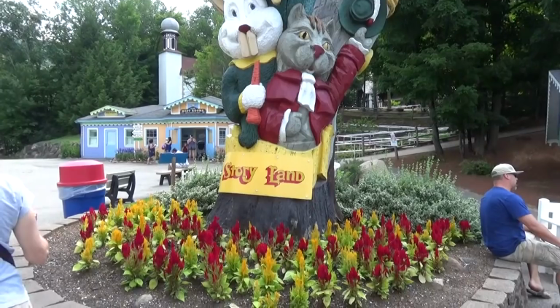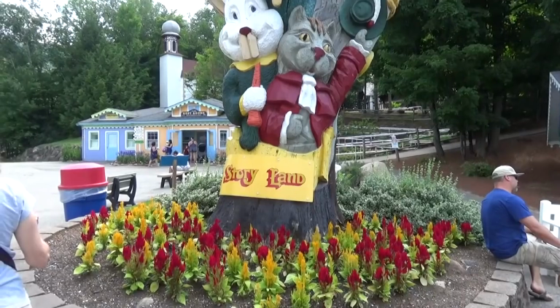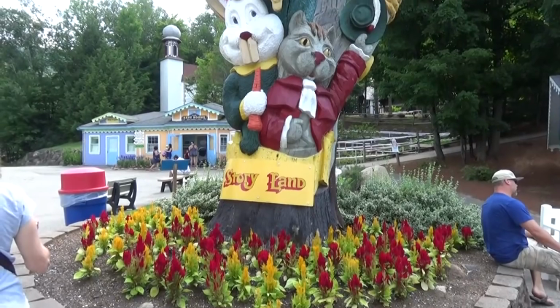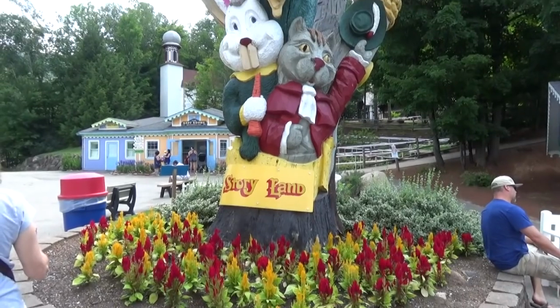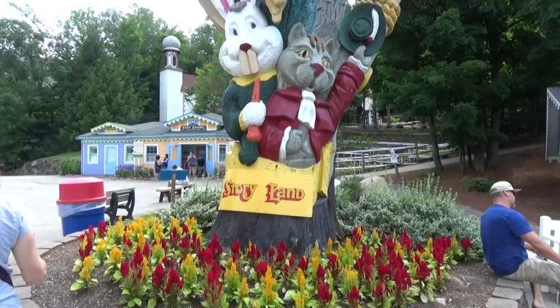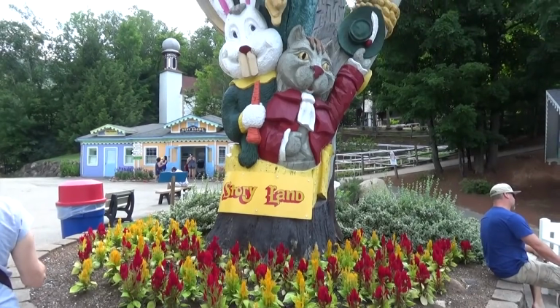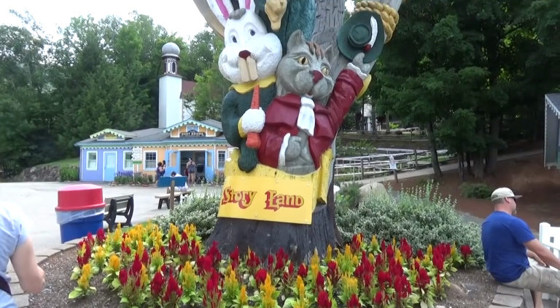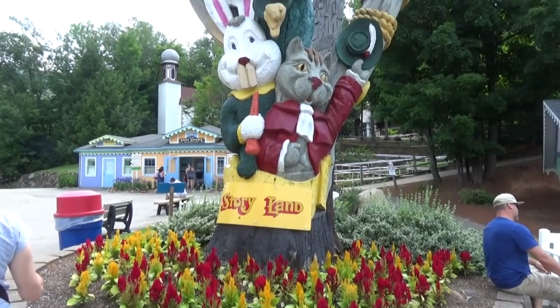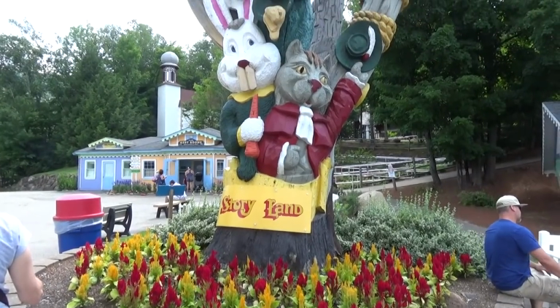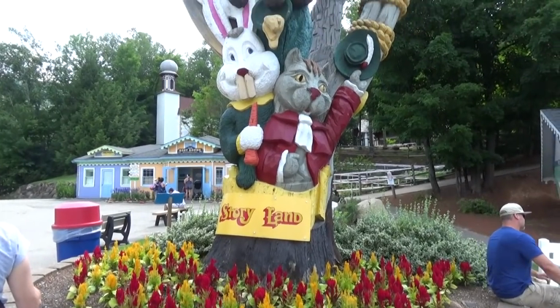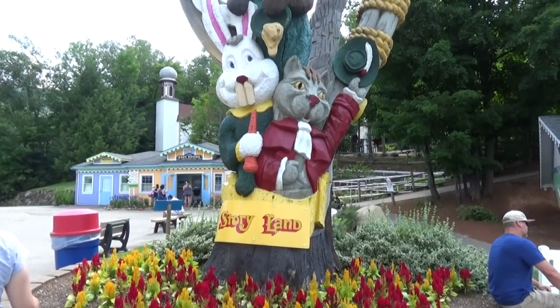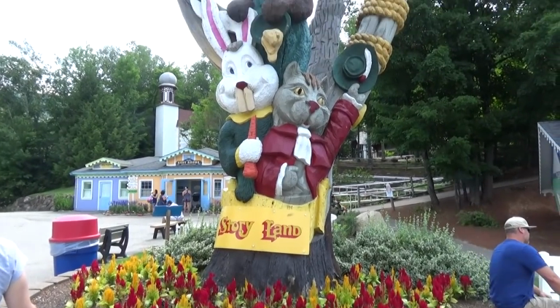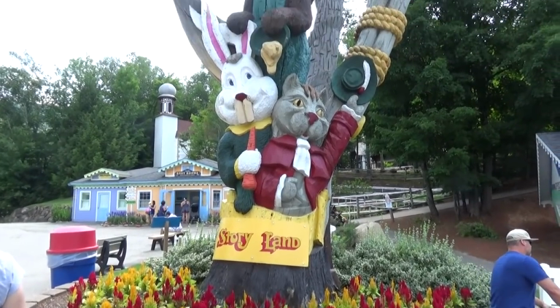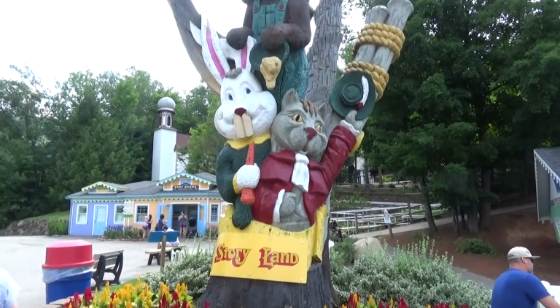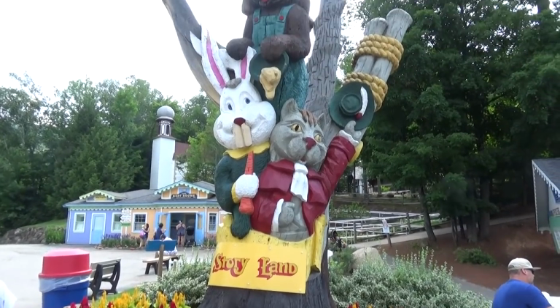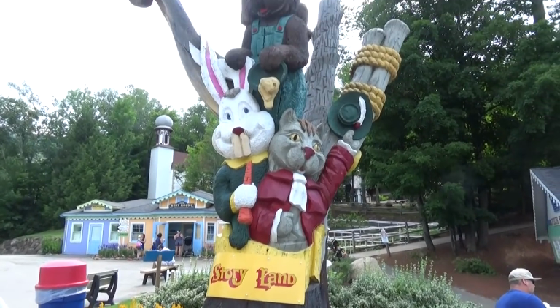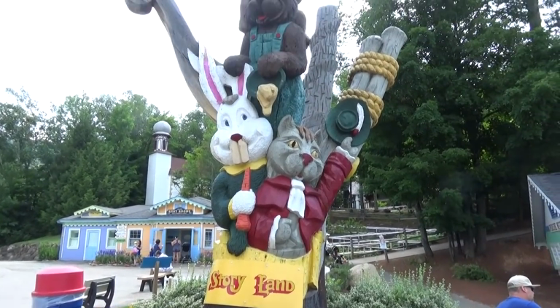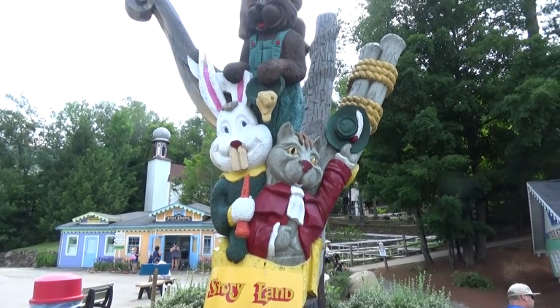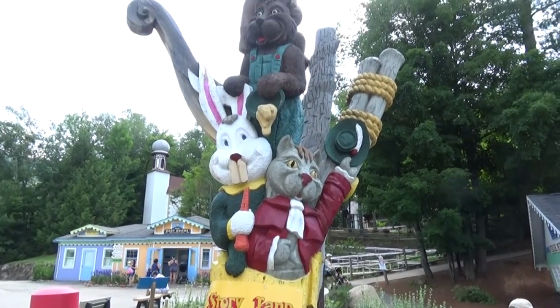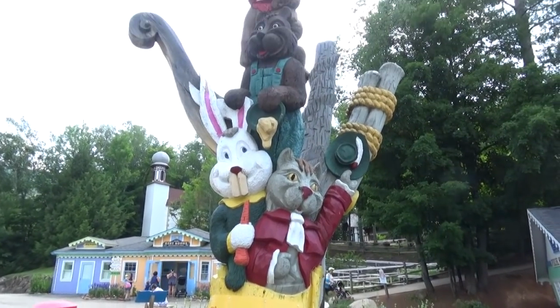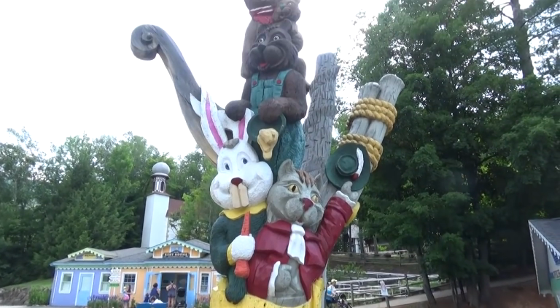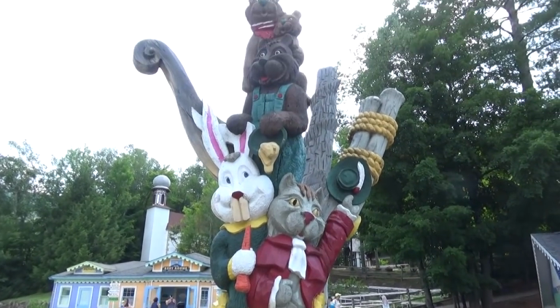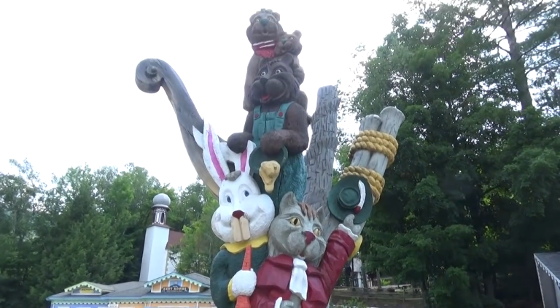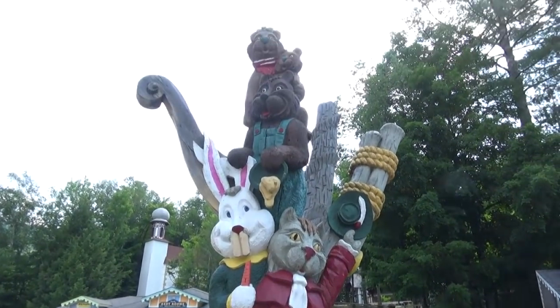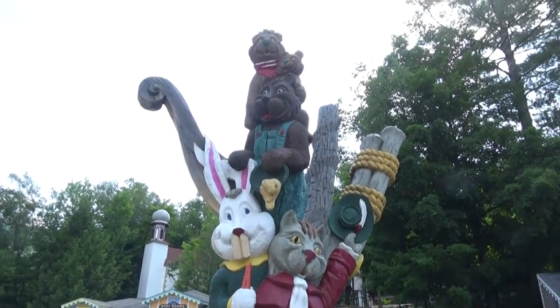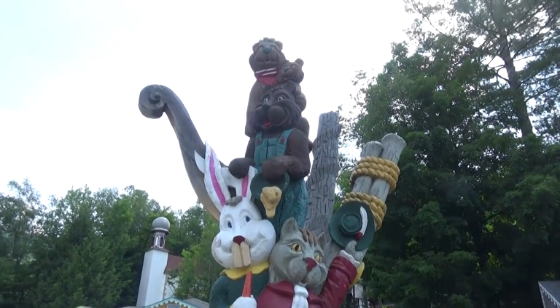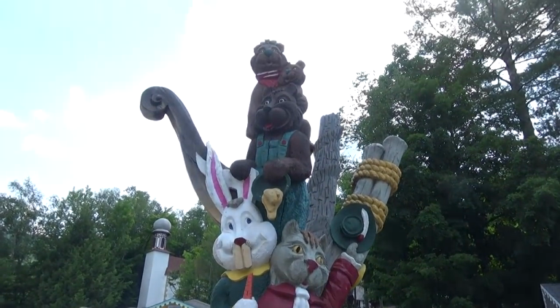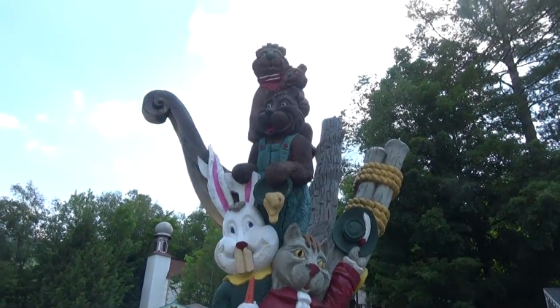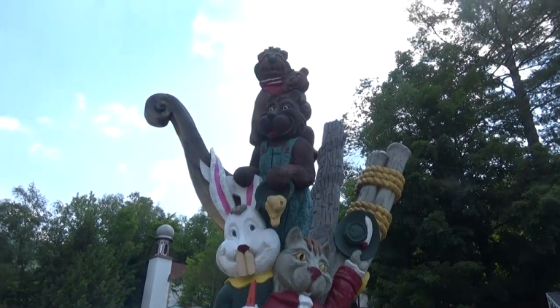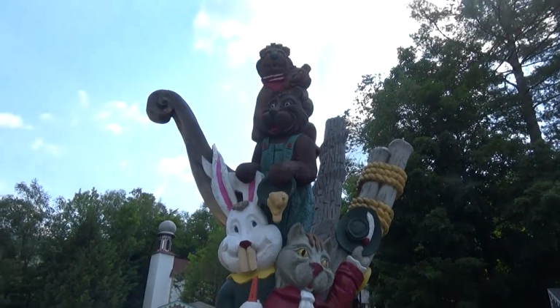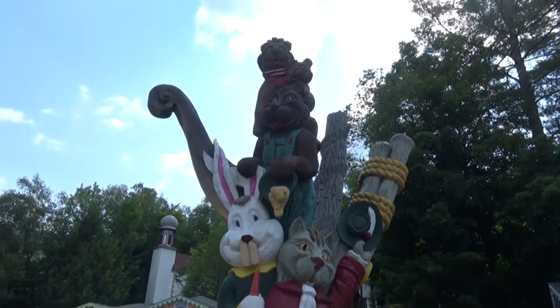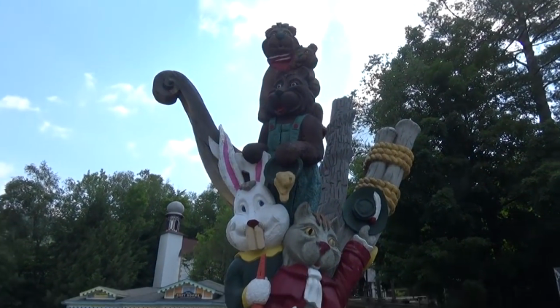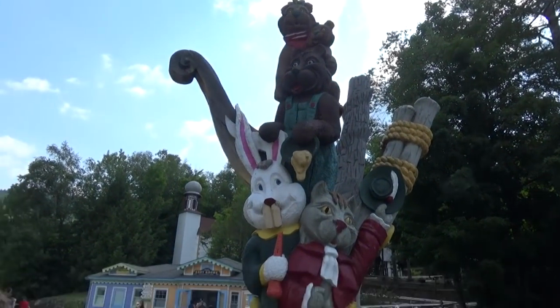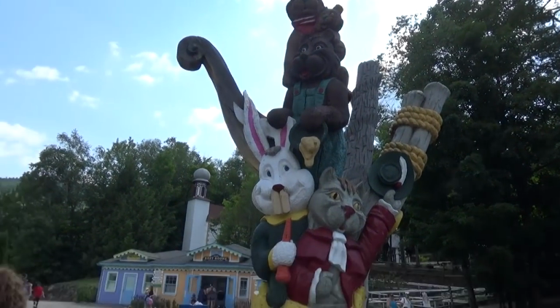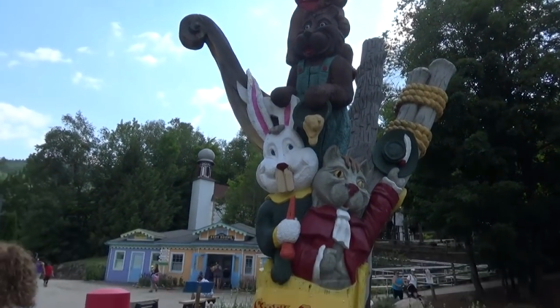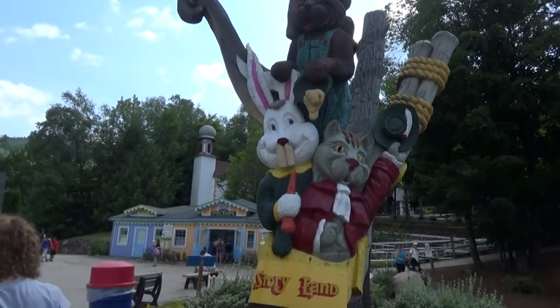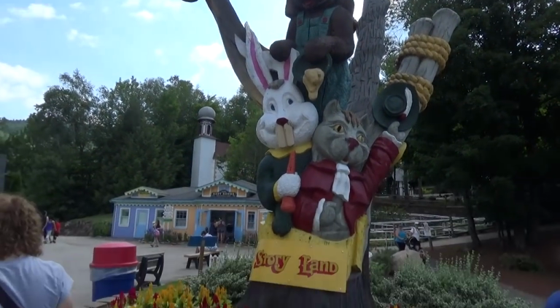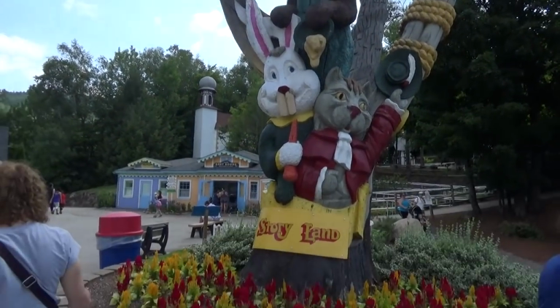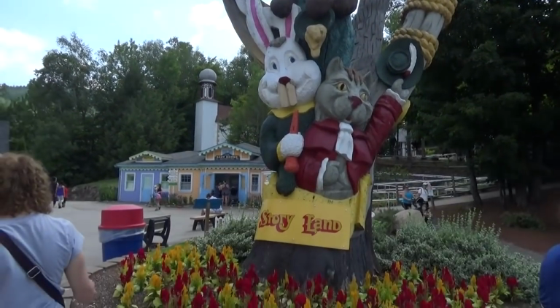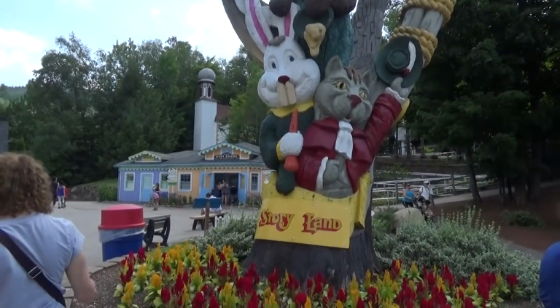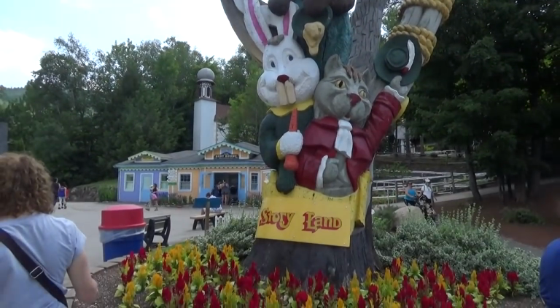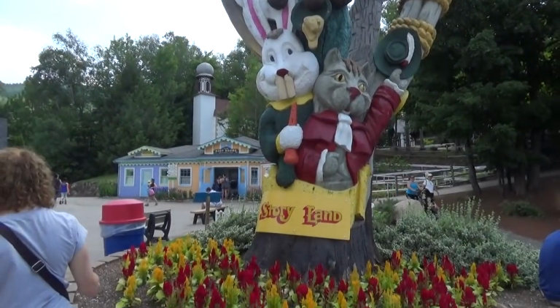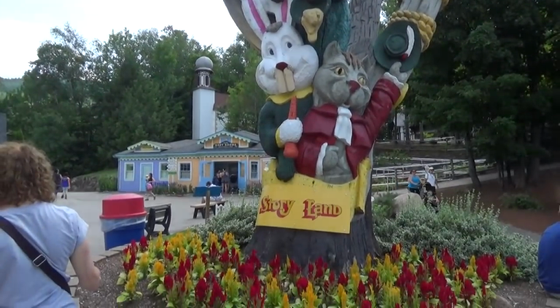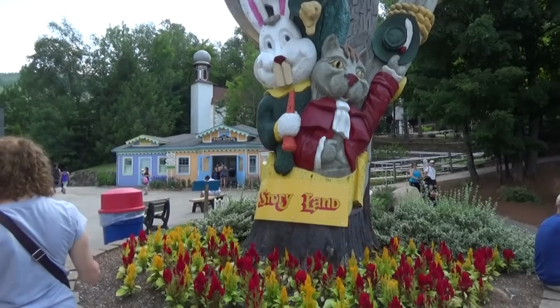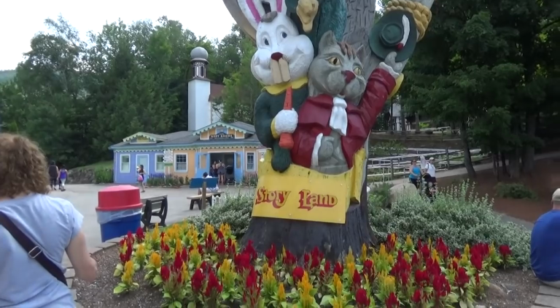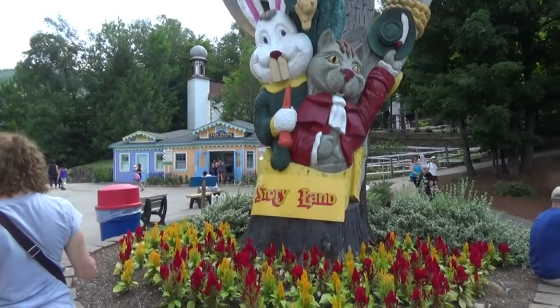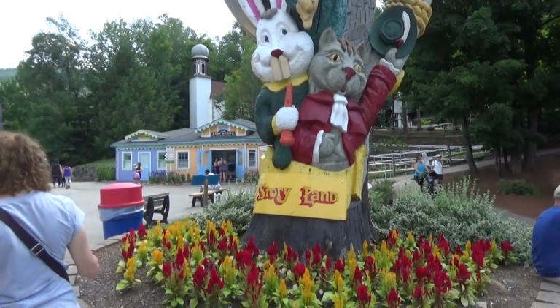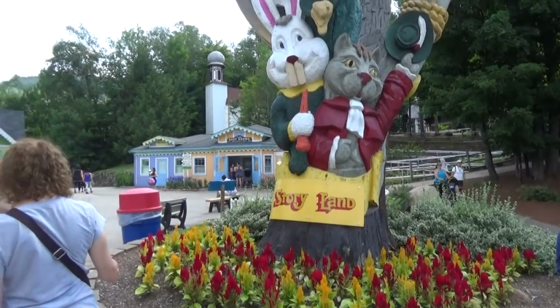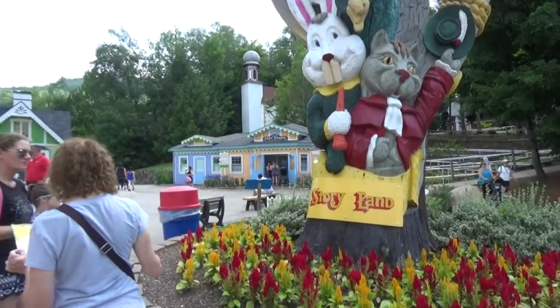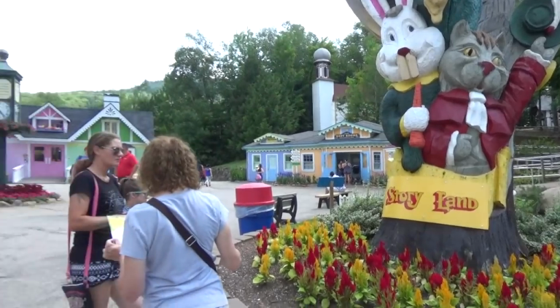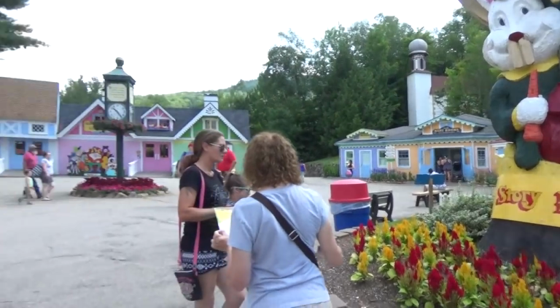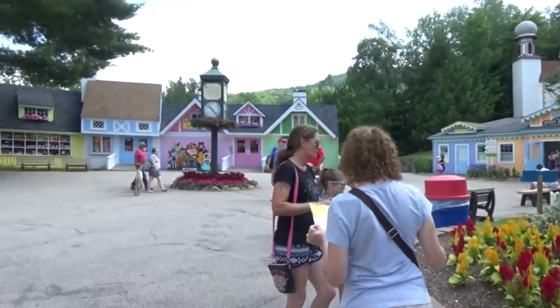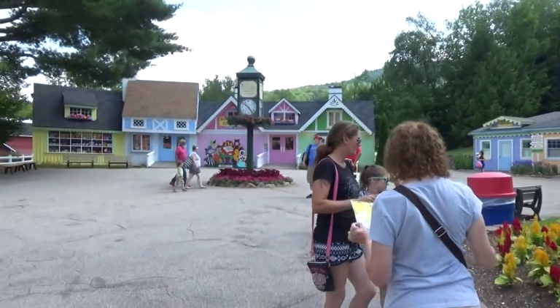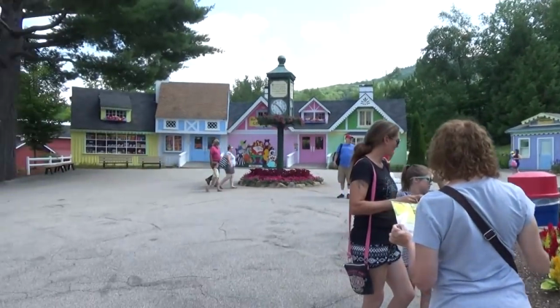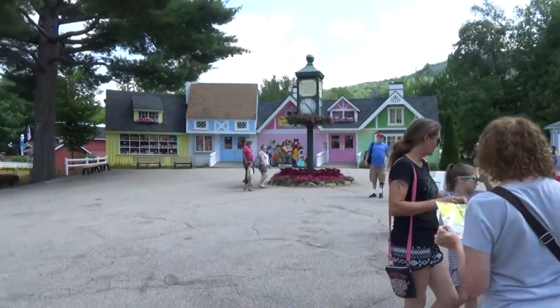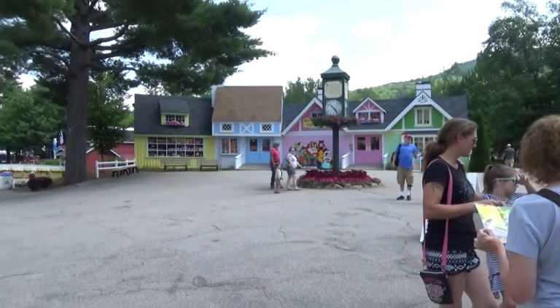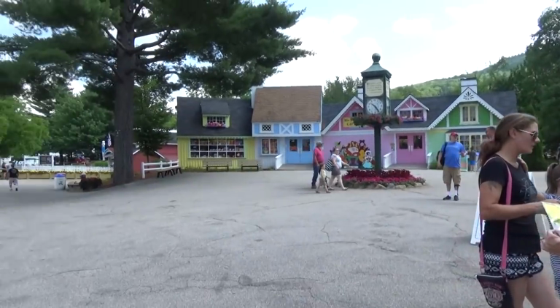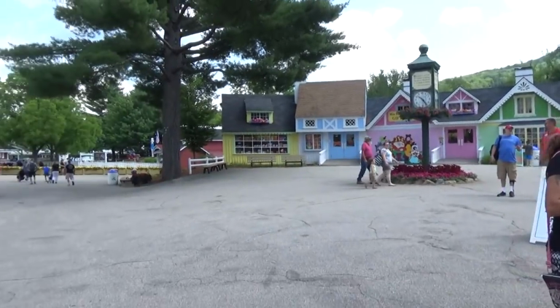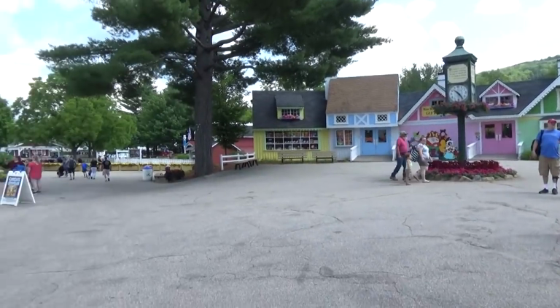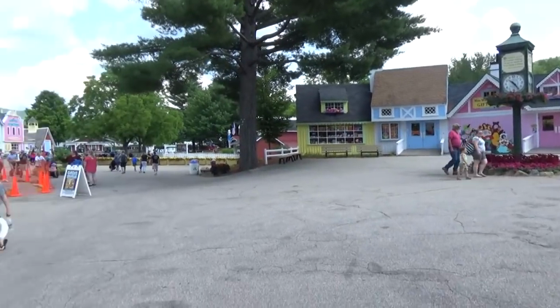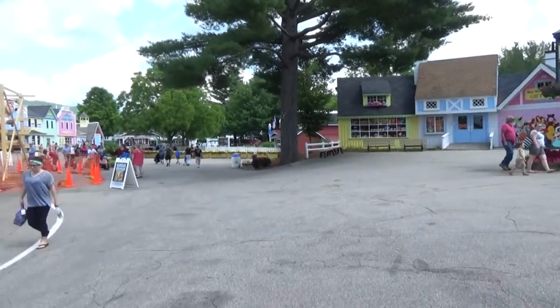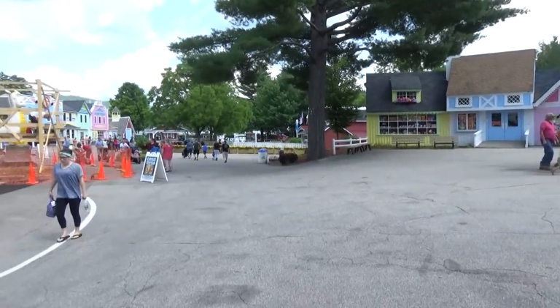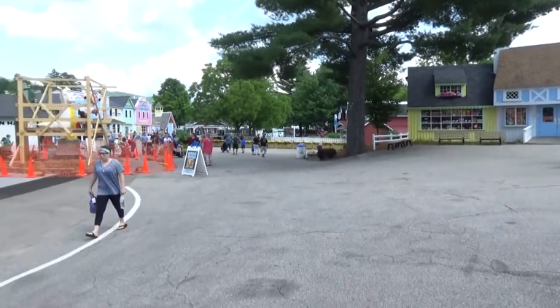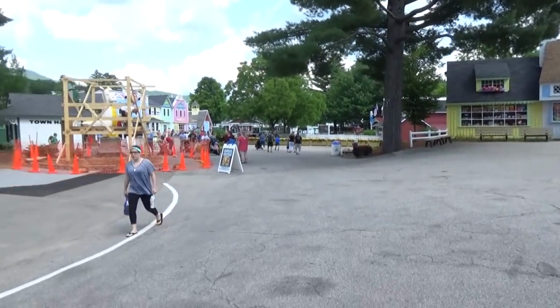As soon as you get into Story Land you're greeted with this awesome totem pole featuring fairy tale characters in this little villagey area.